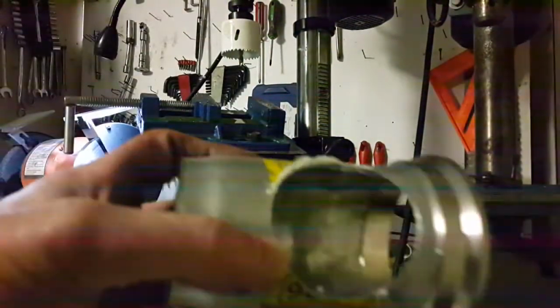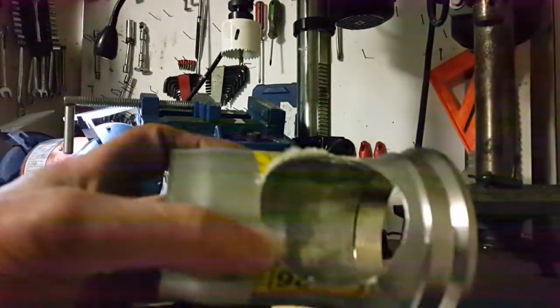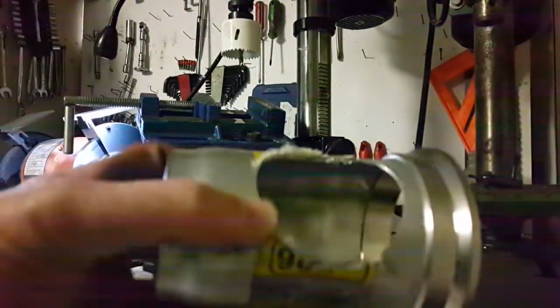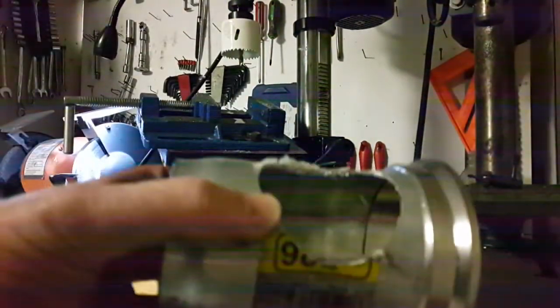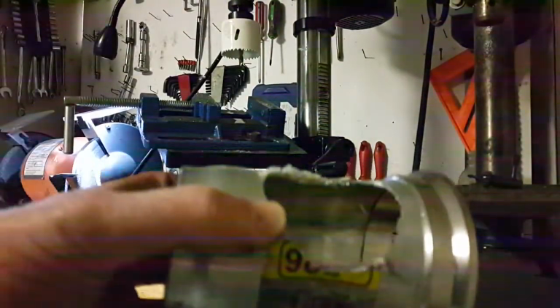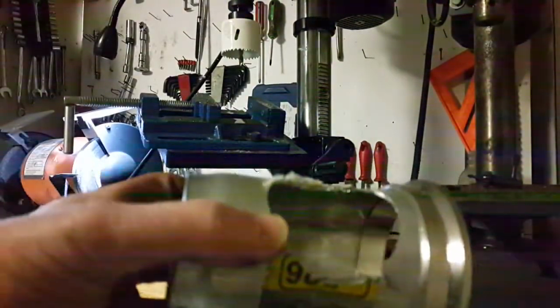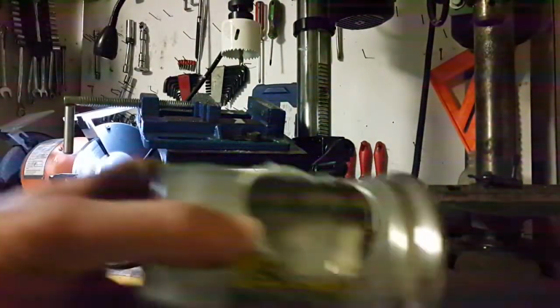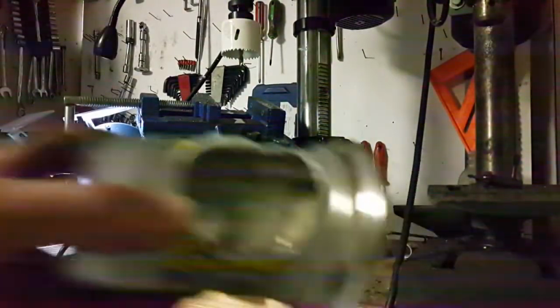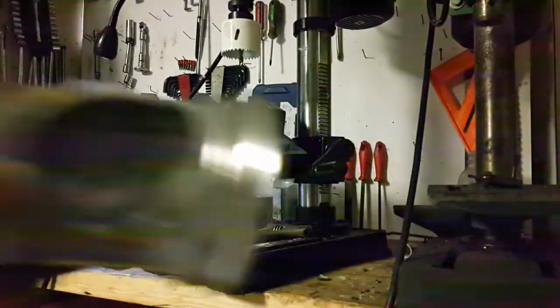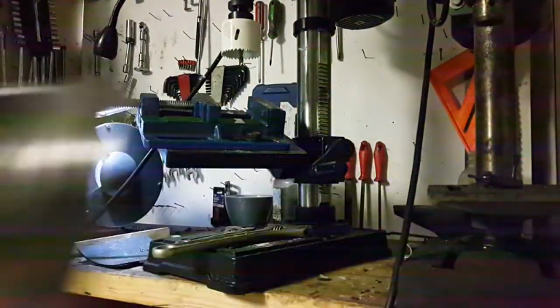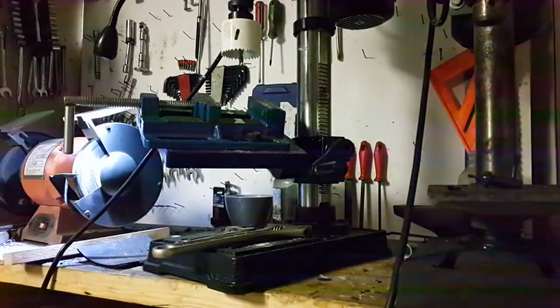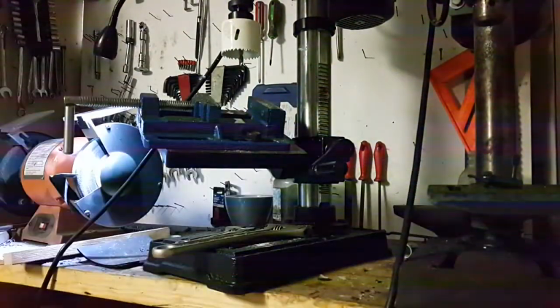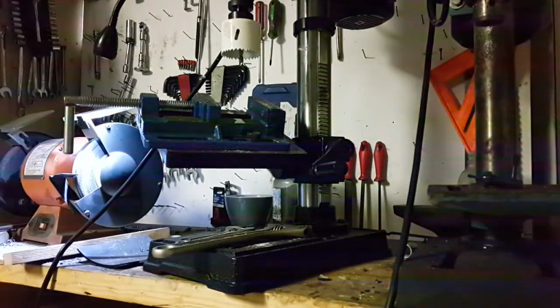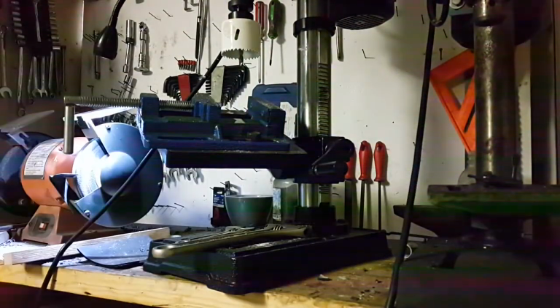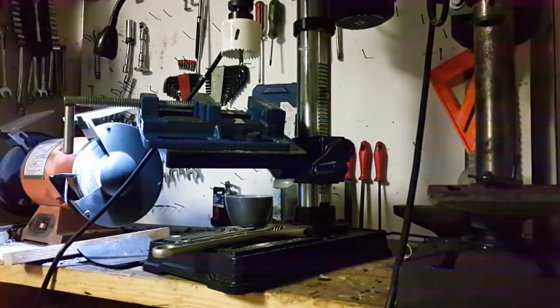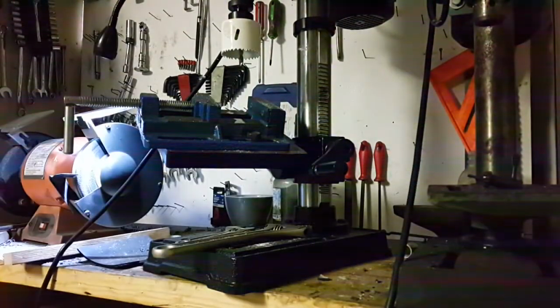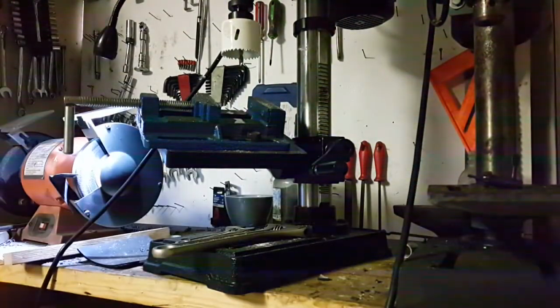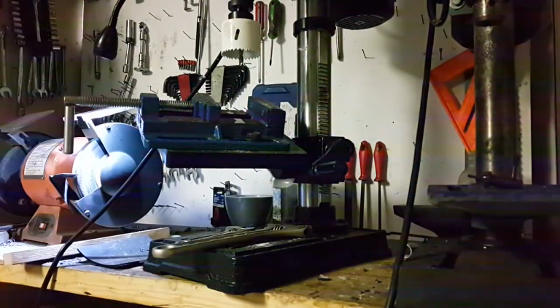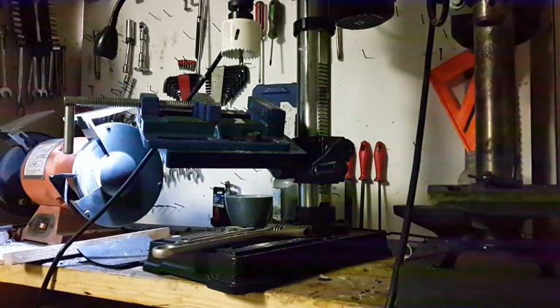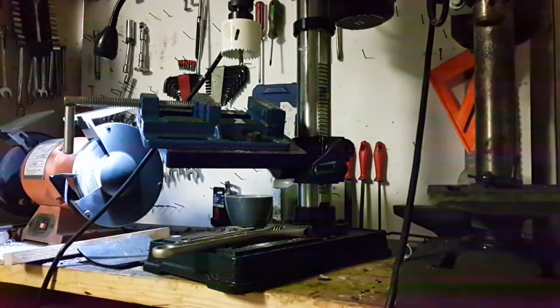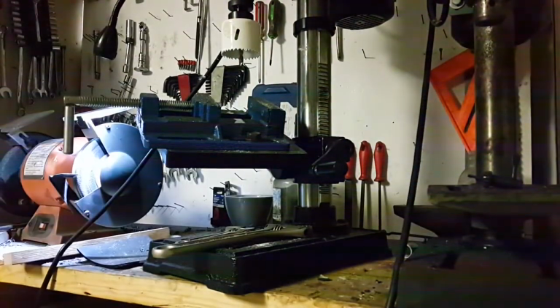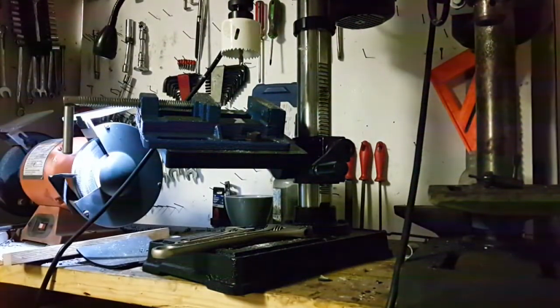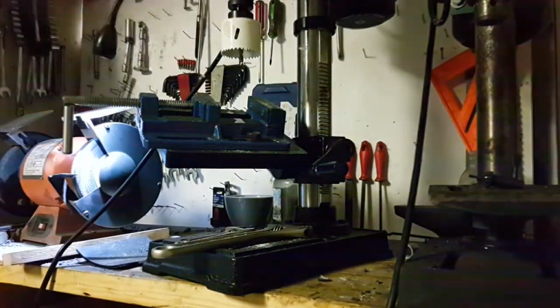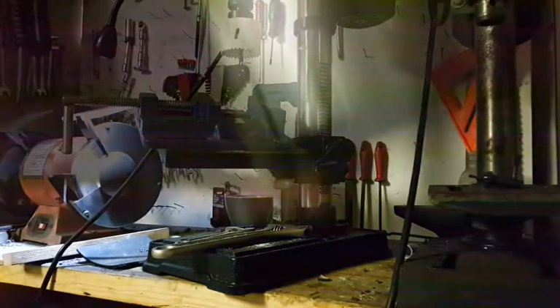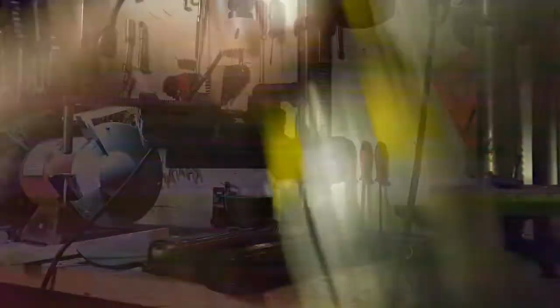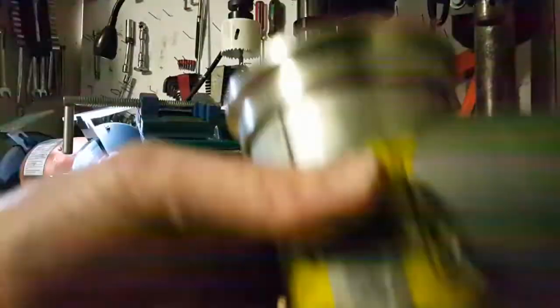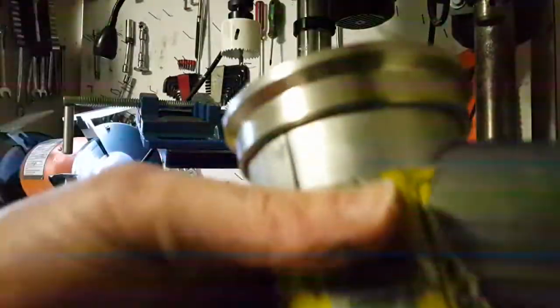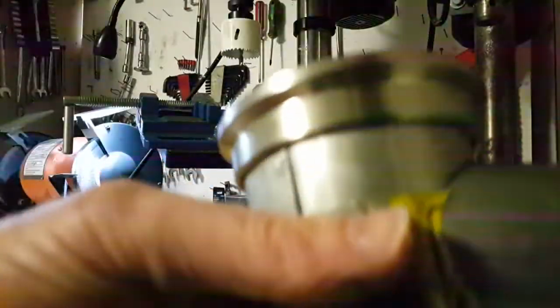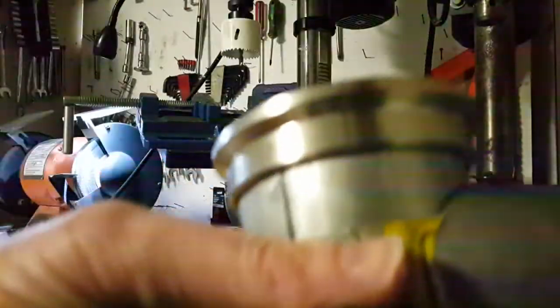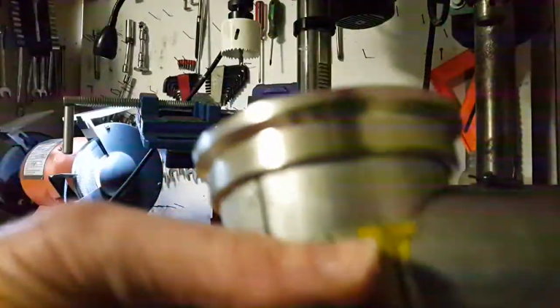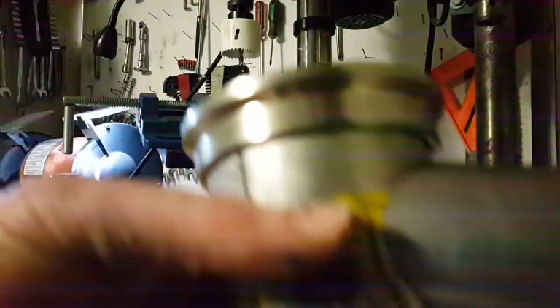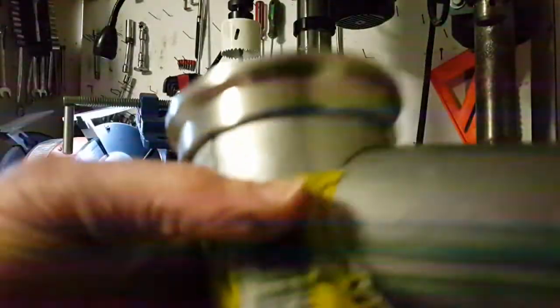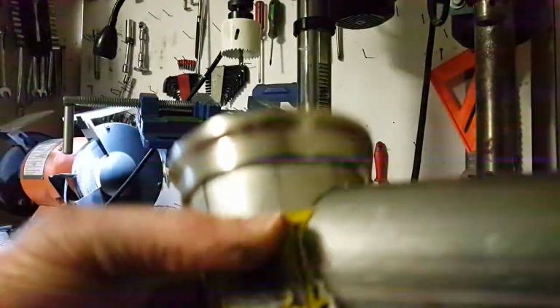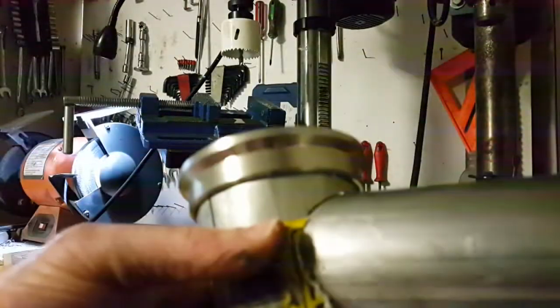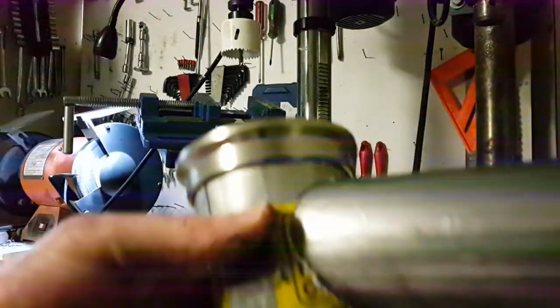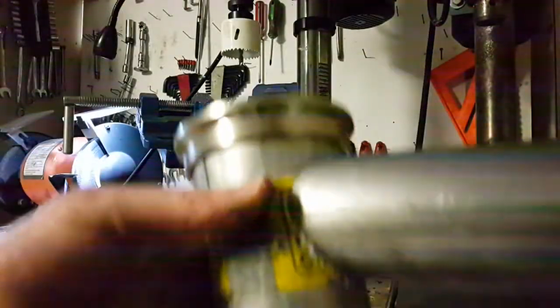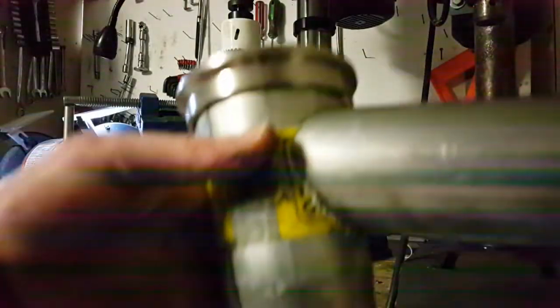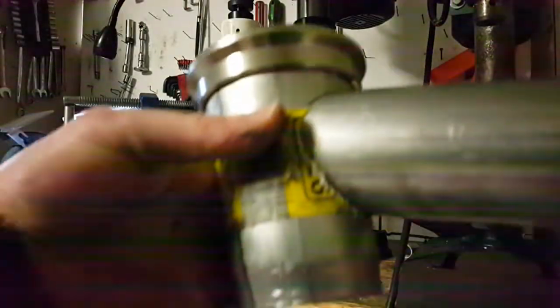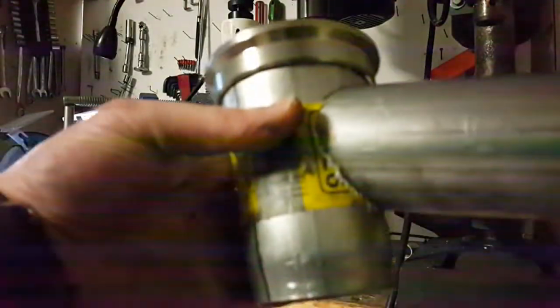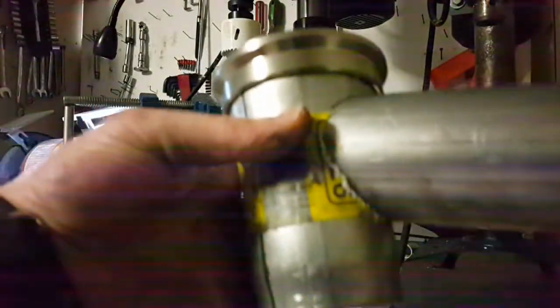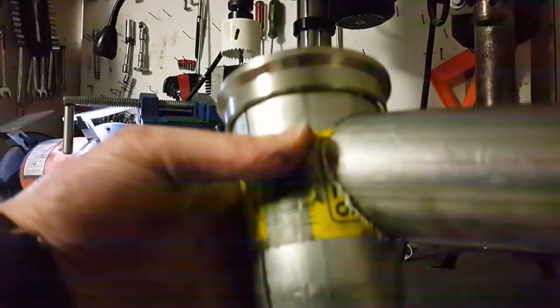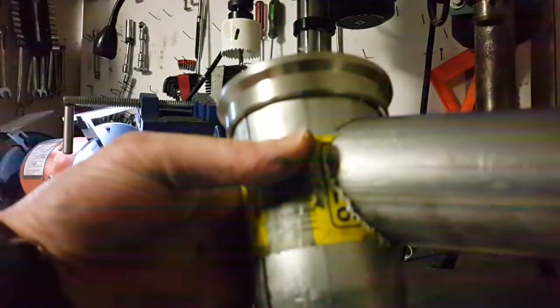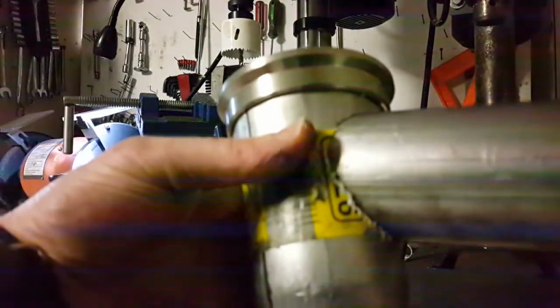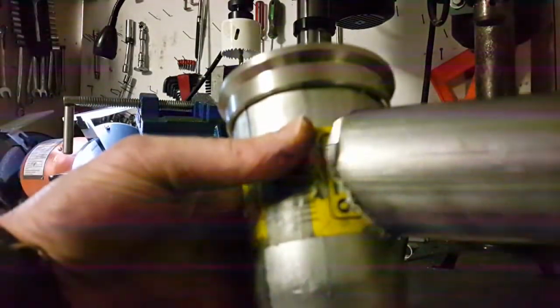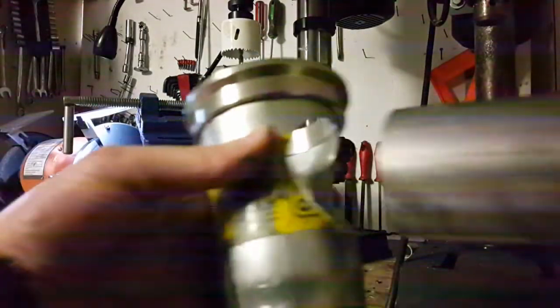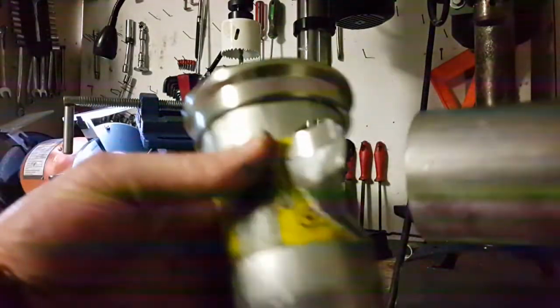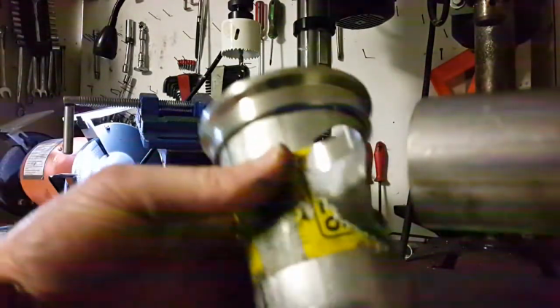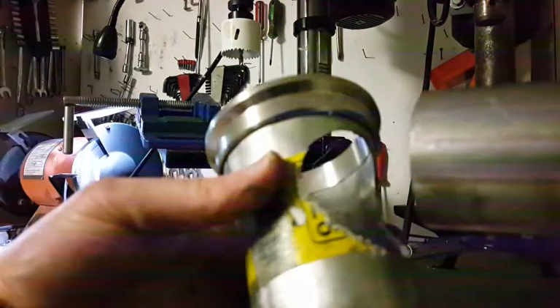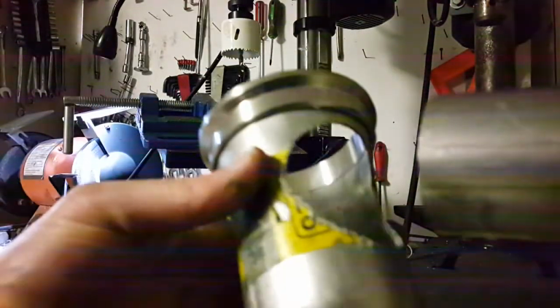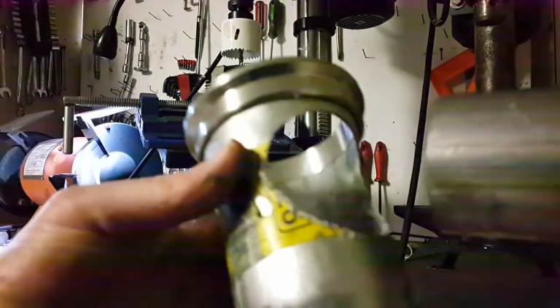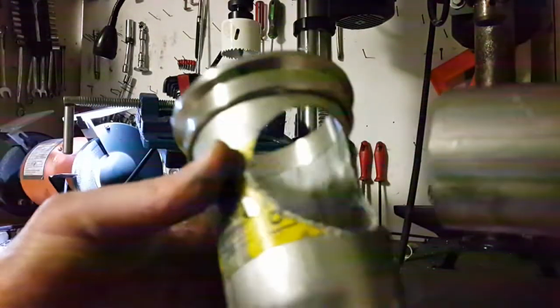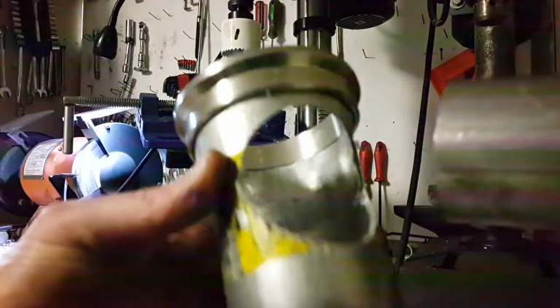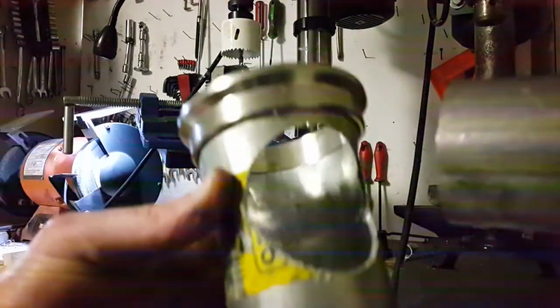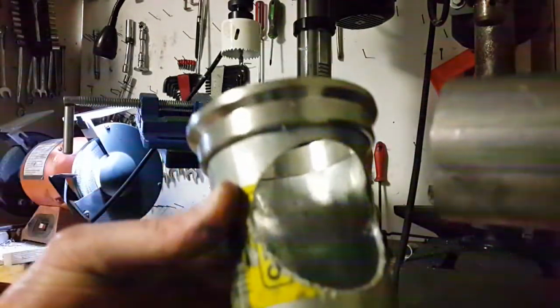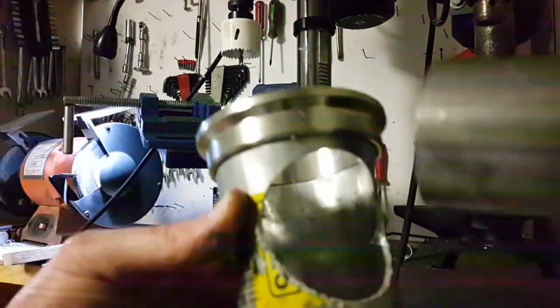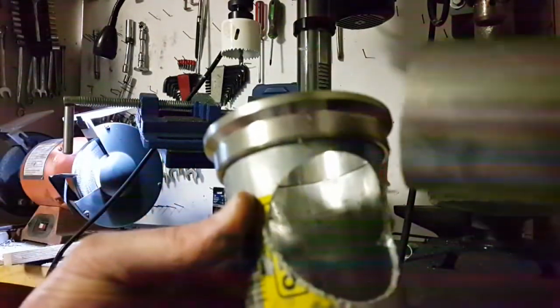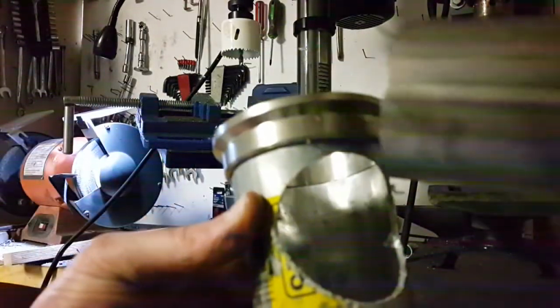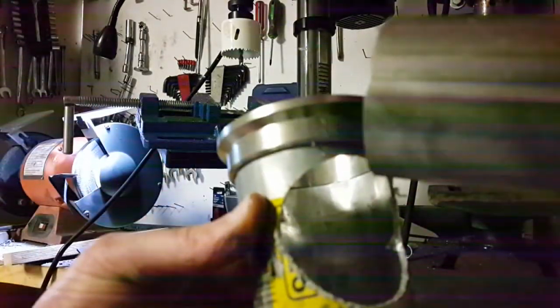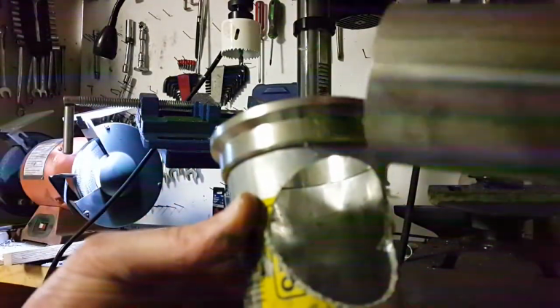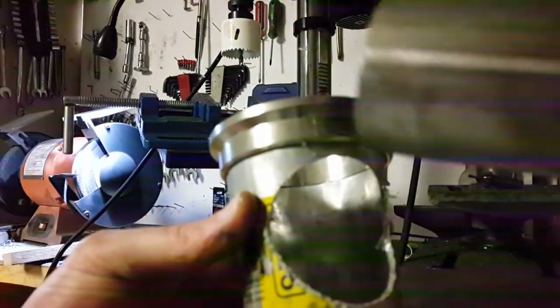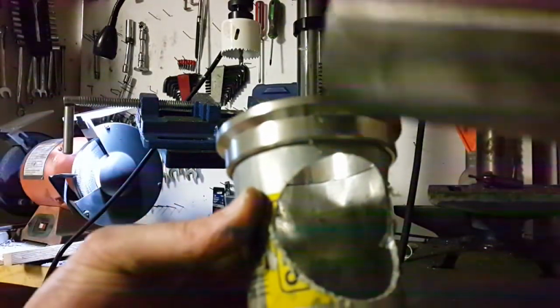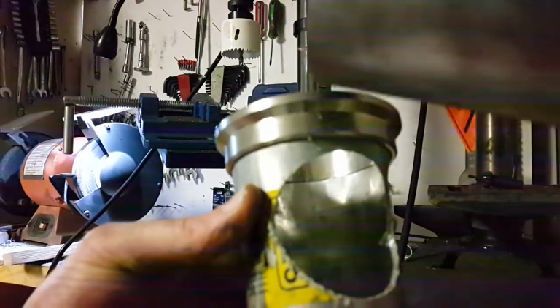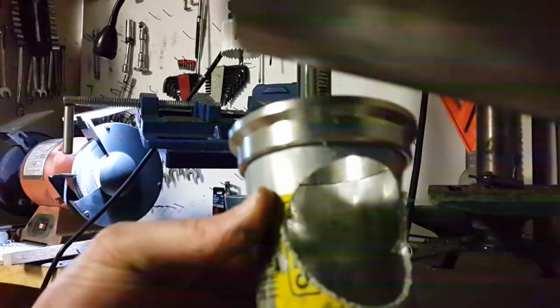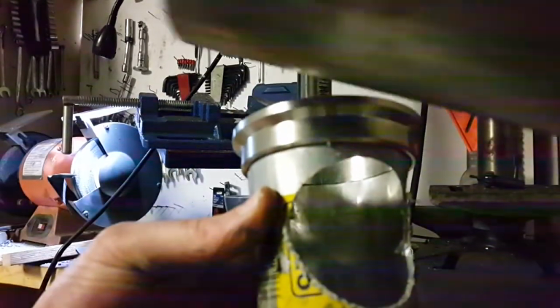That seems to have made a nice hole. I'm quite pleased with that — that's awesome.